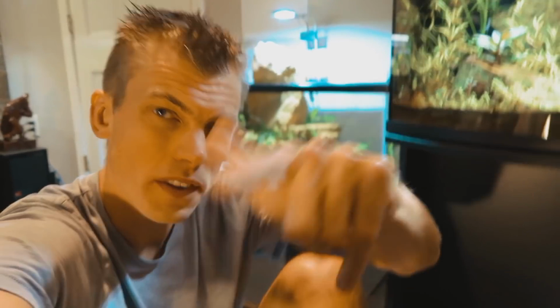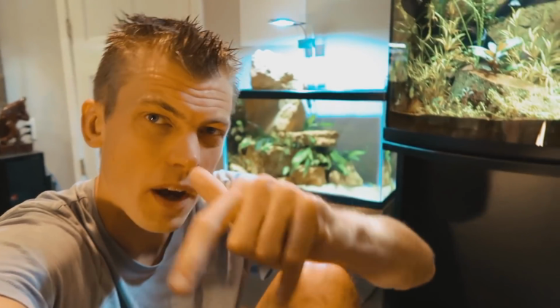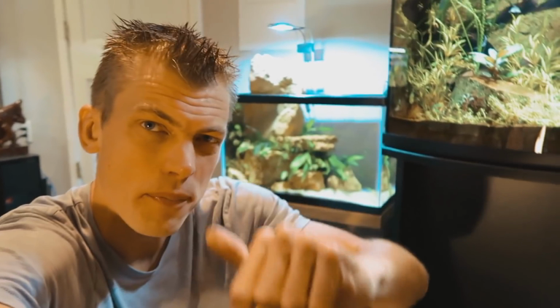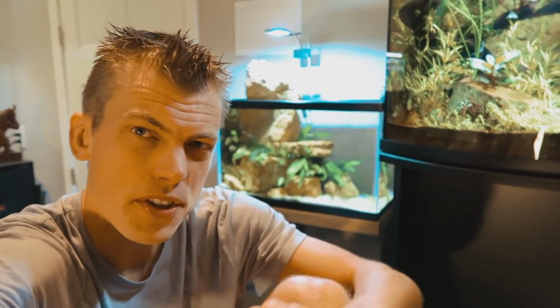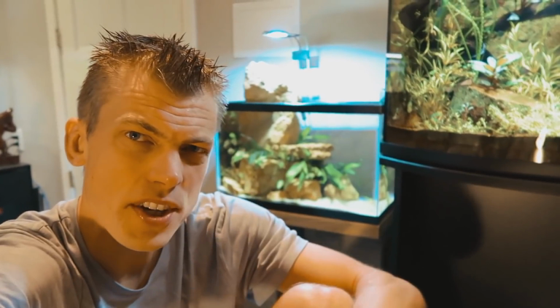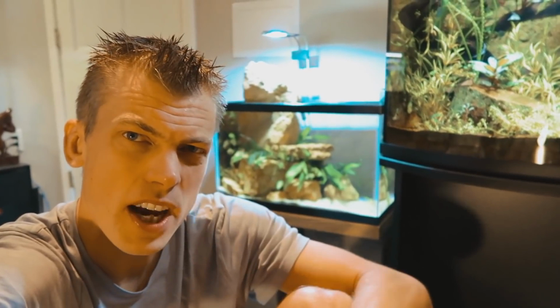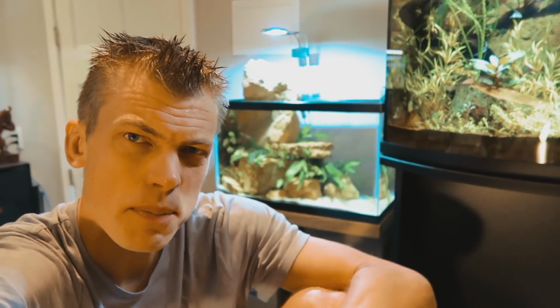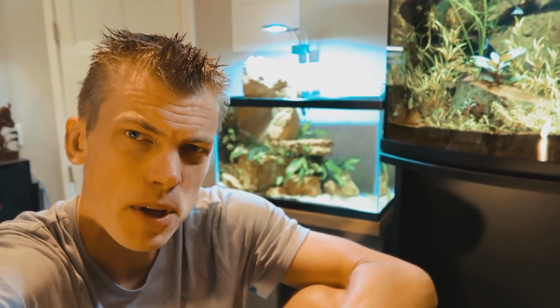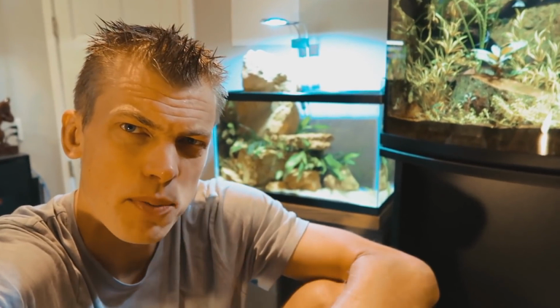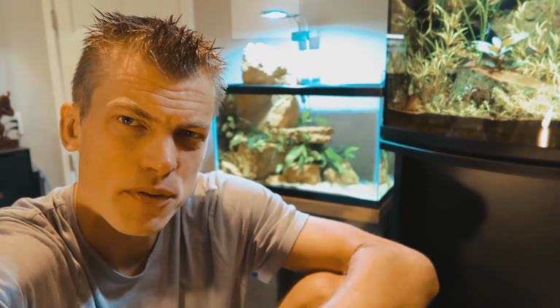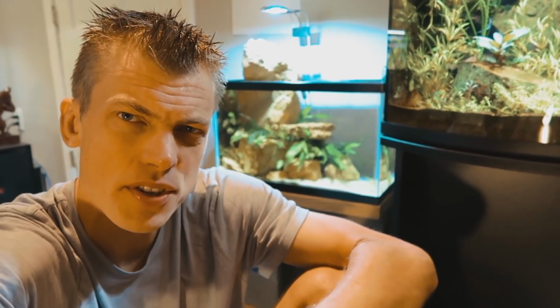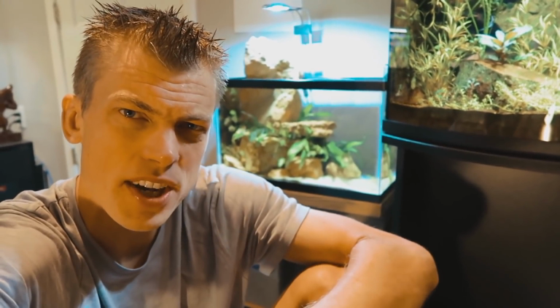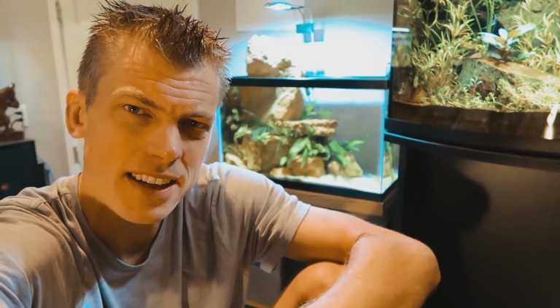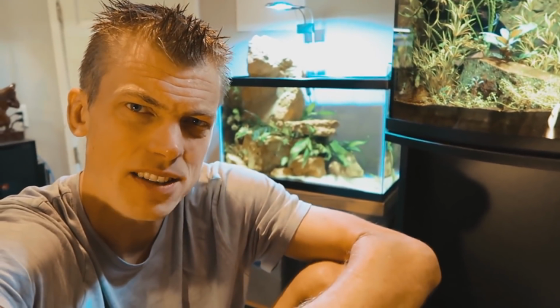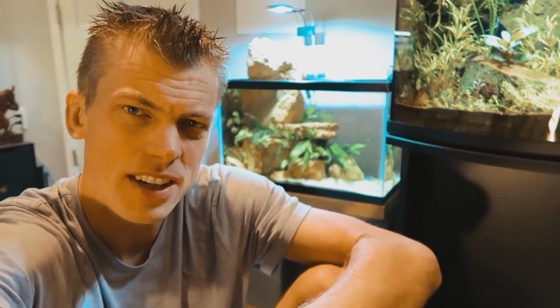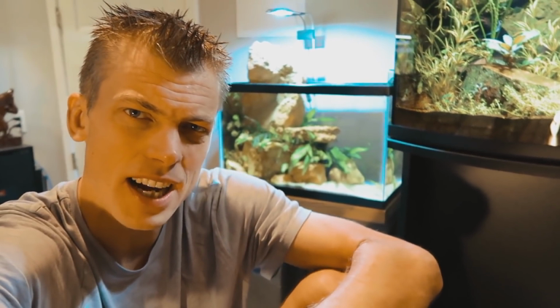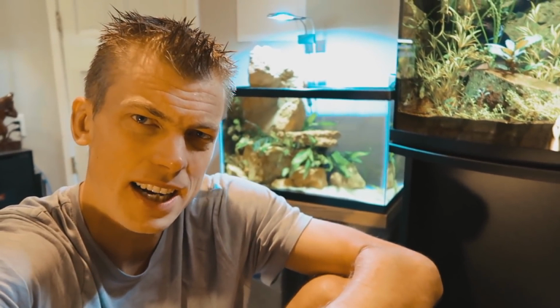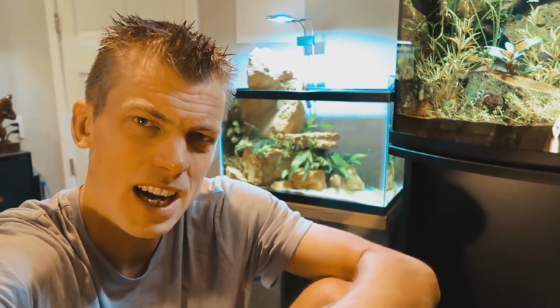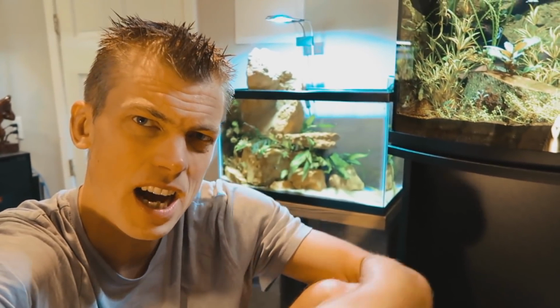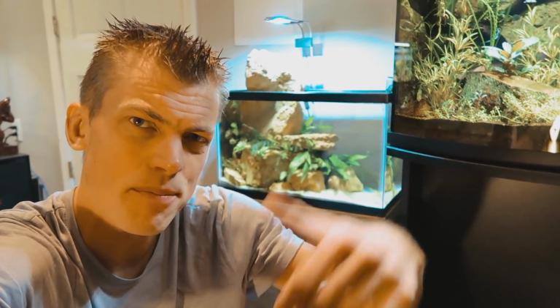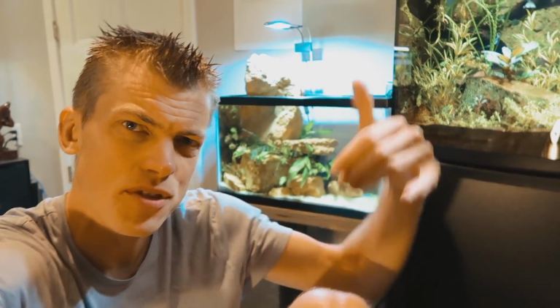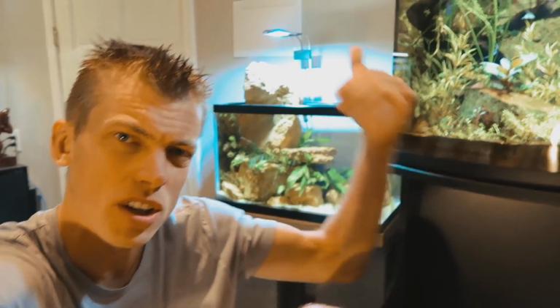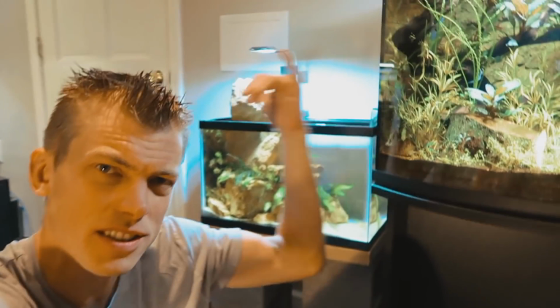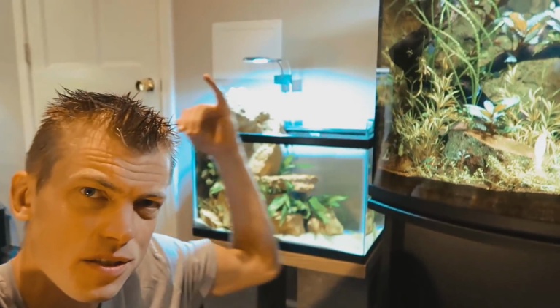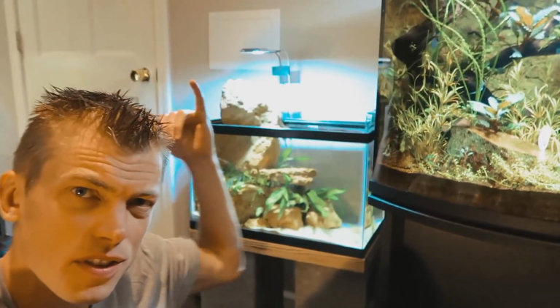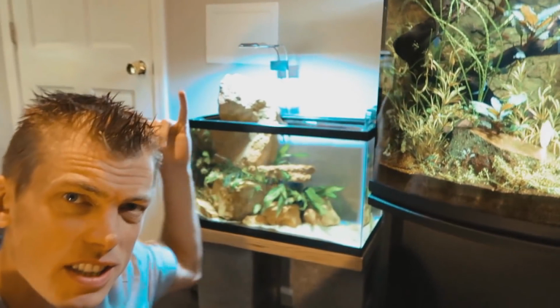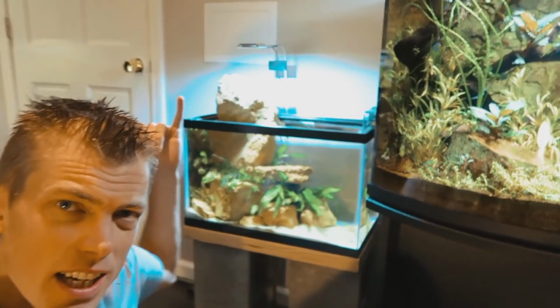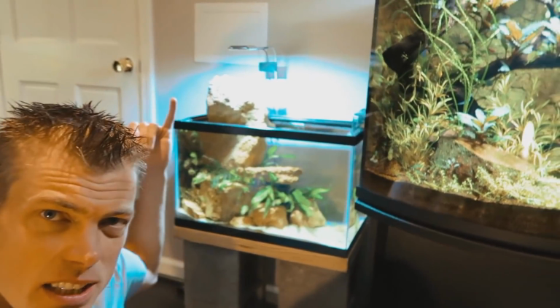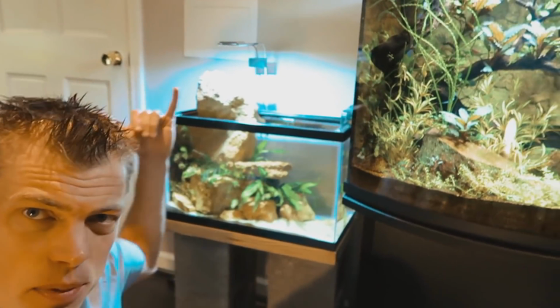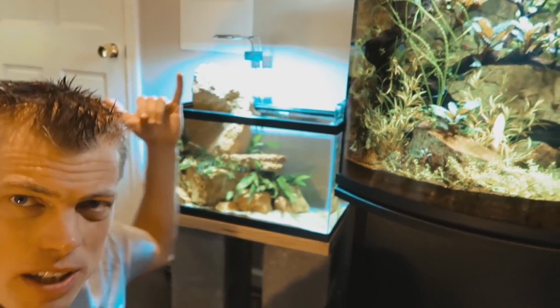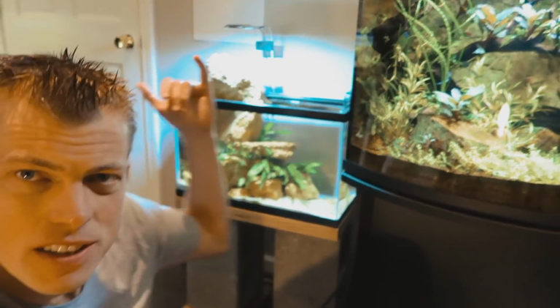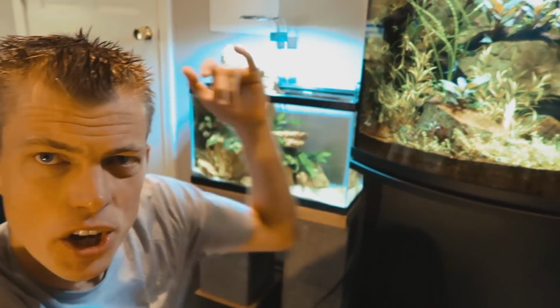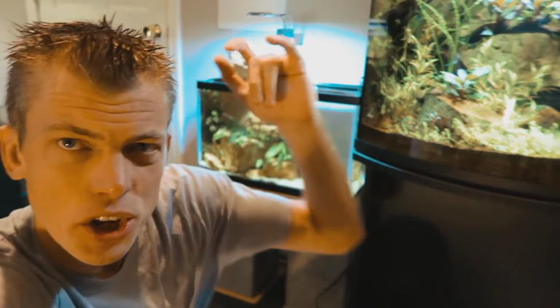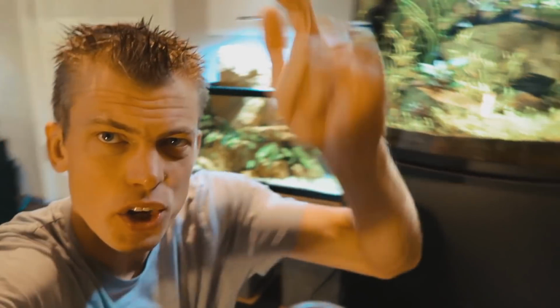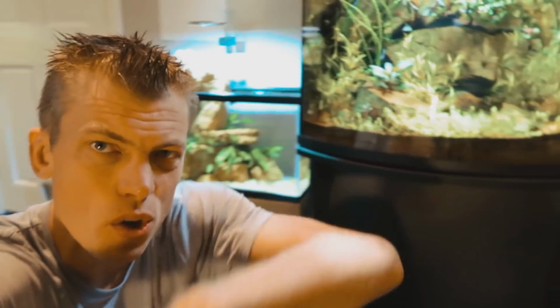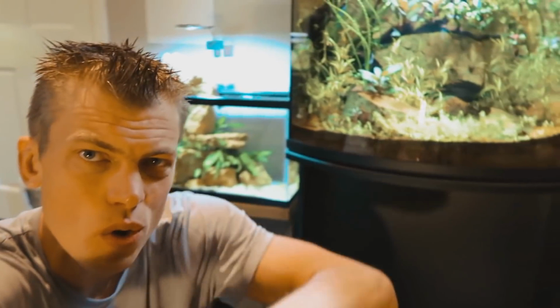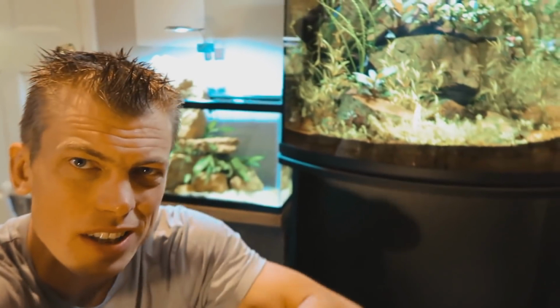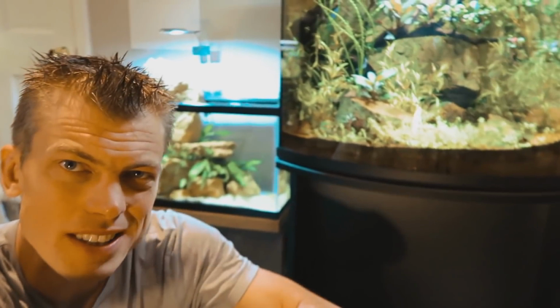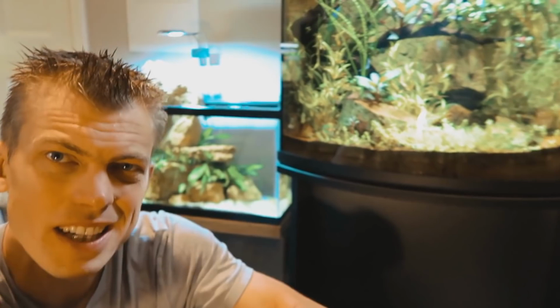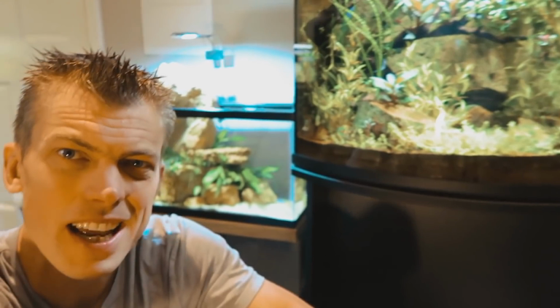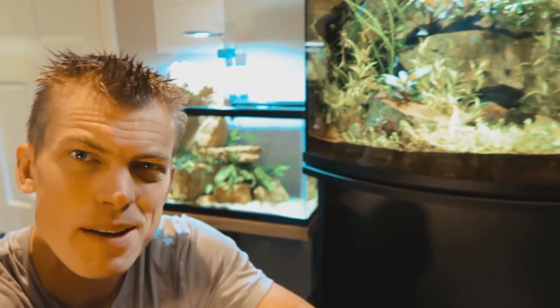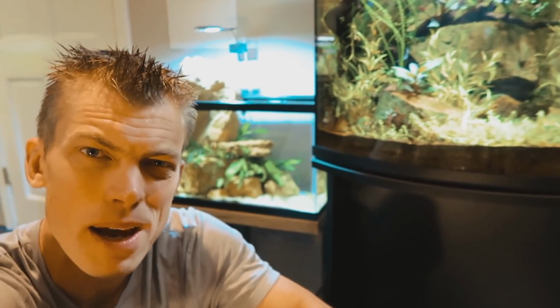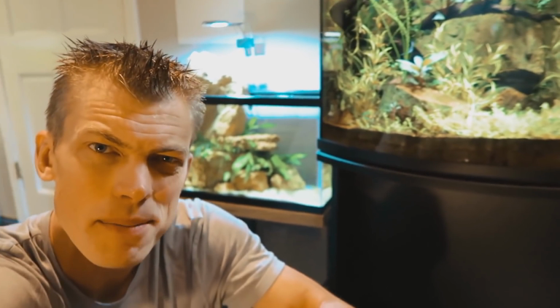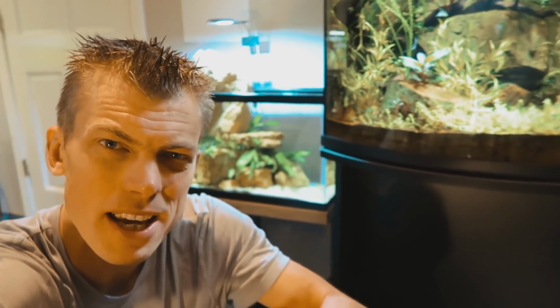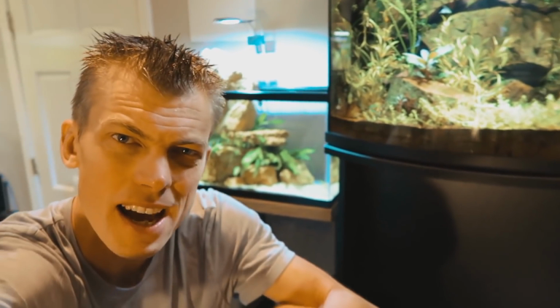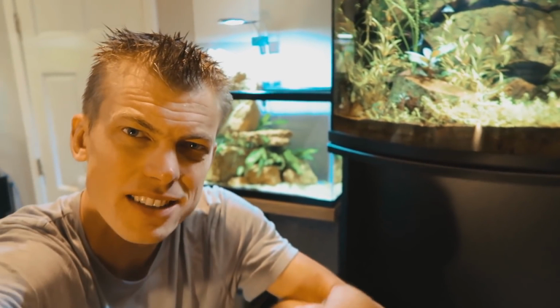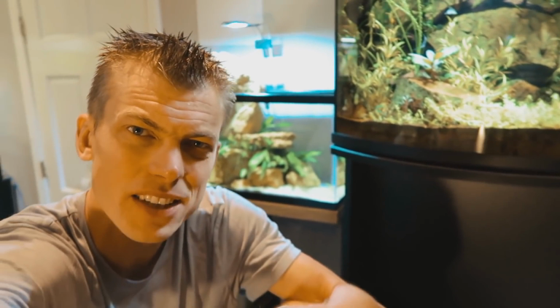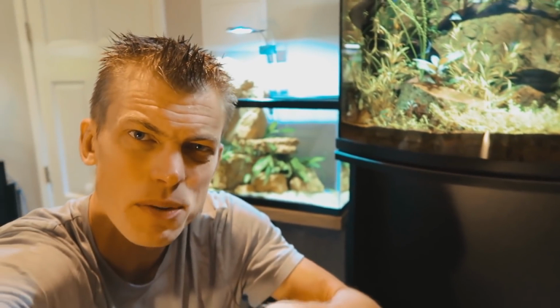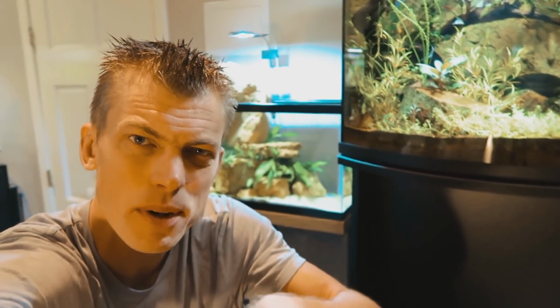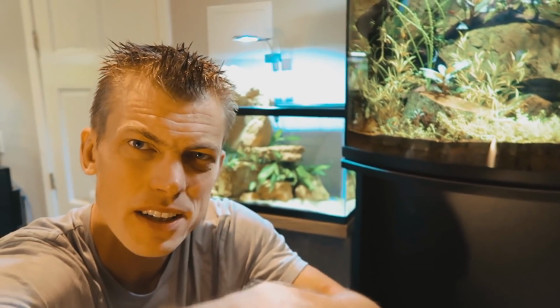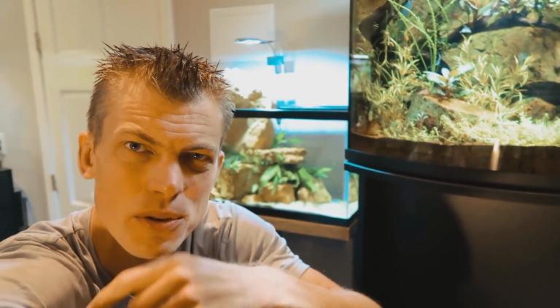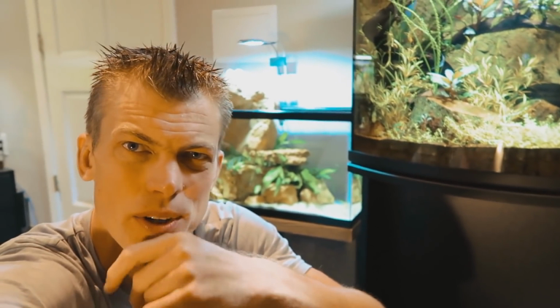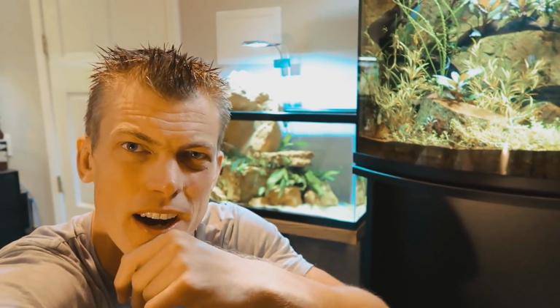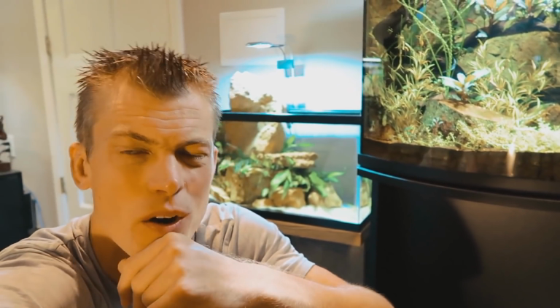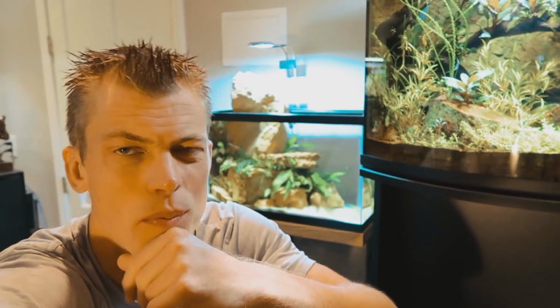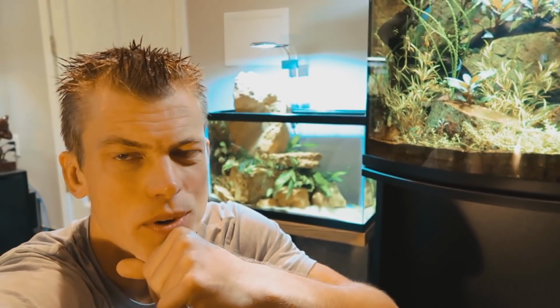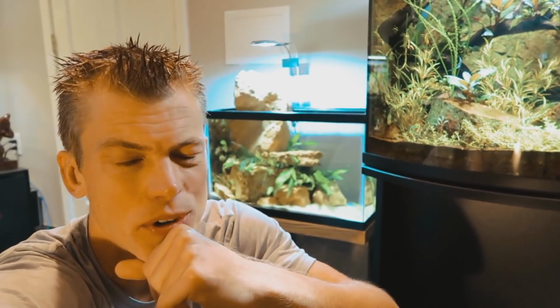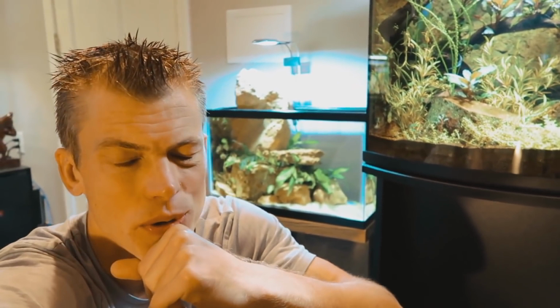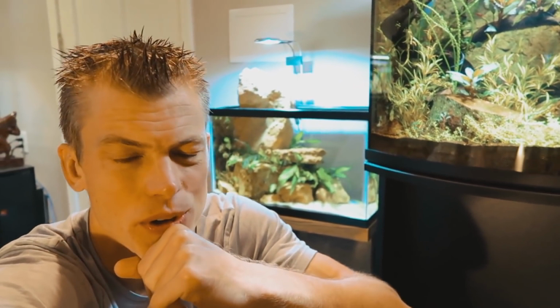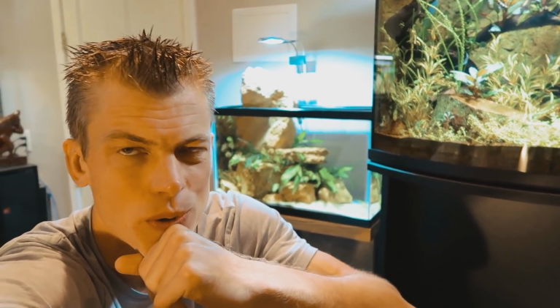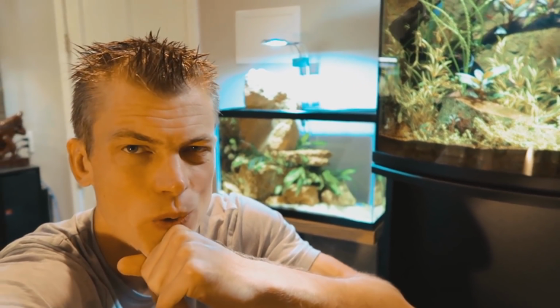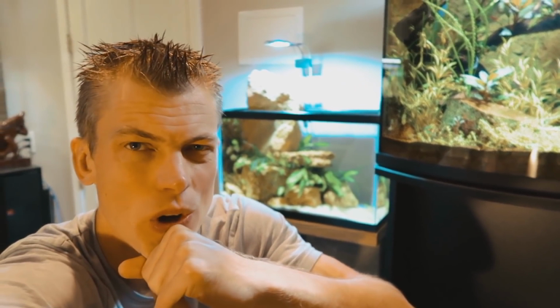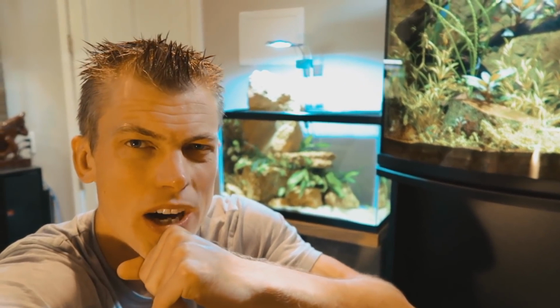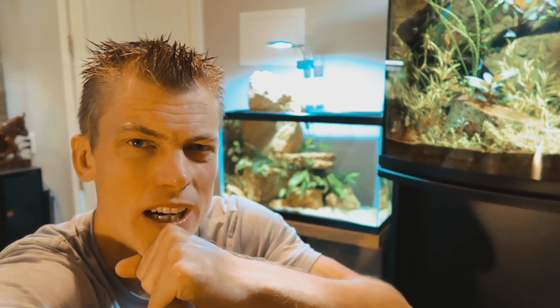What's up fish tank people, fishtanktv.com, Dawson's Fish Tanks bringing it to you on a Sunday baby. How's everybody doing? I hope you're doing well.